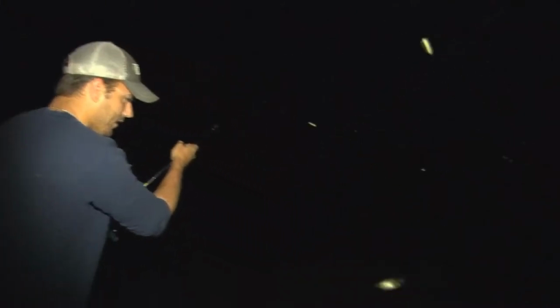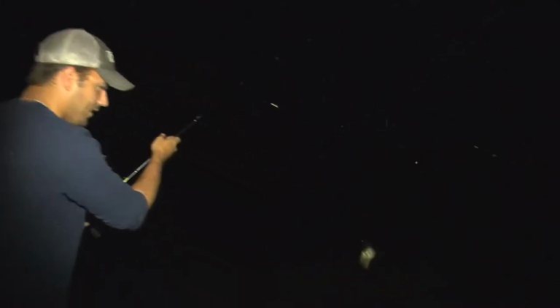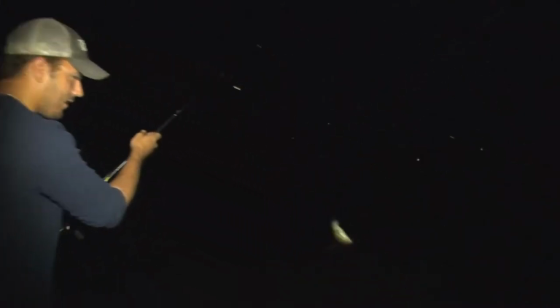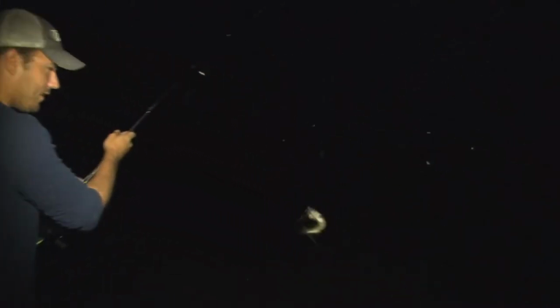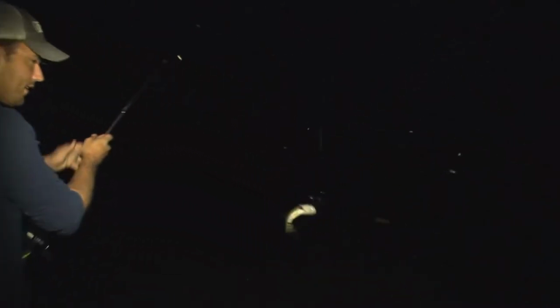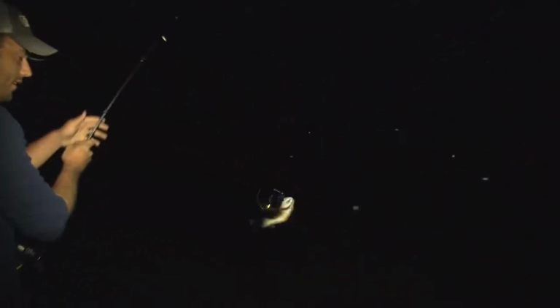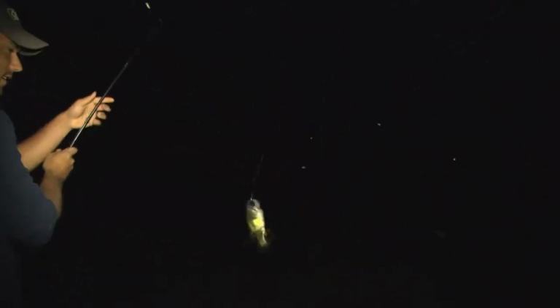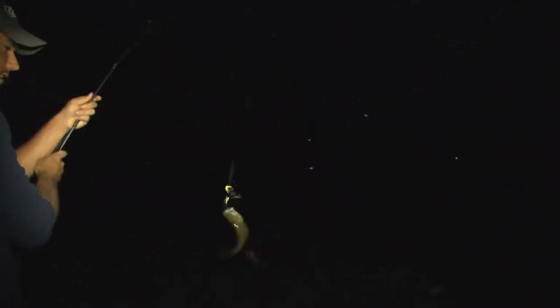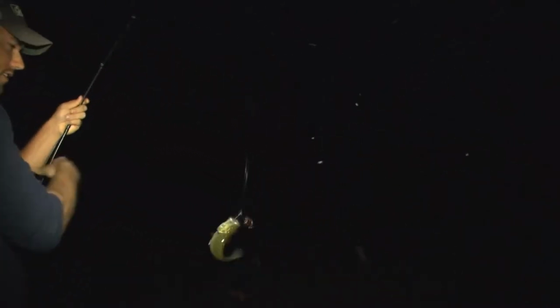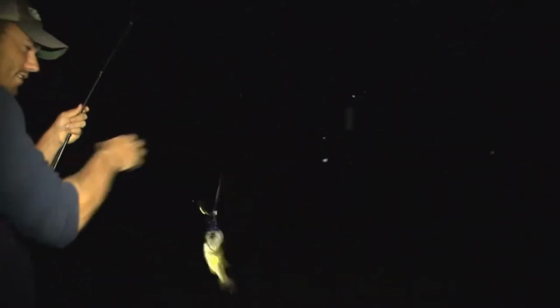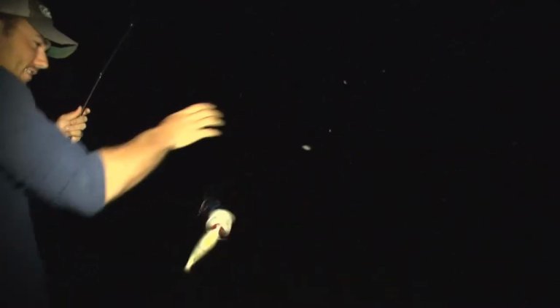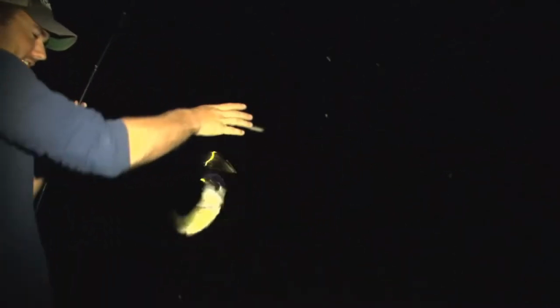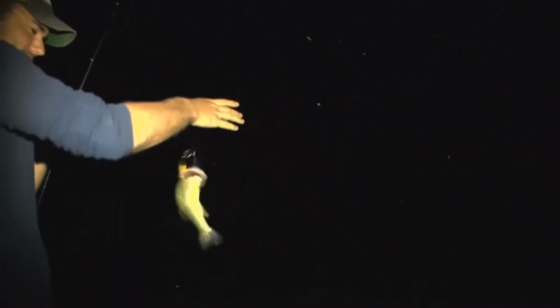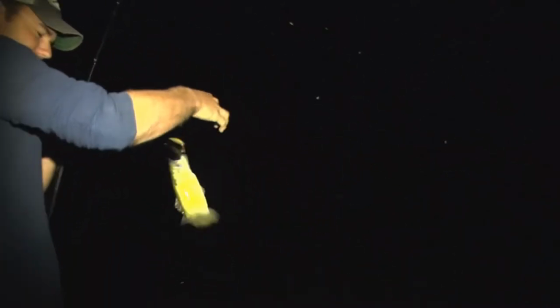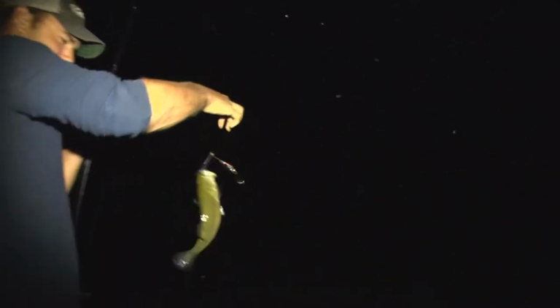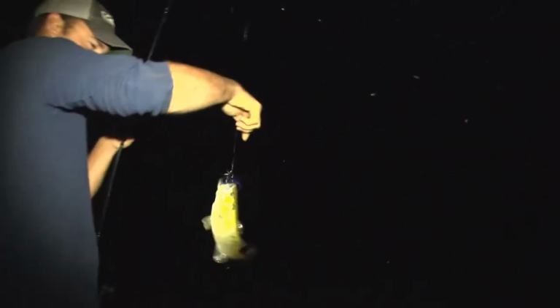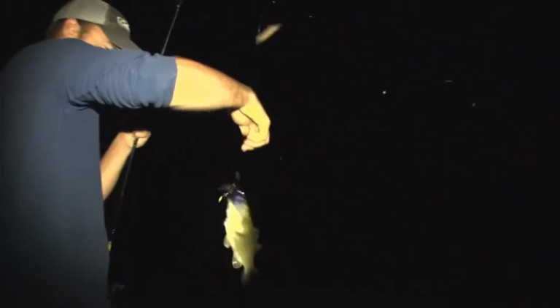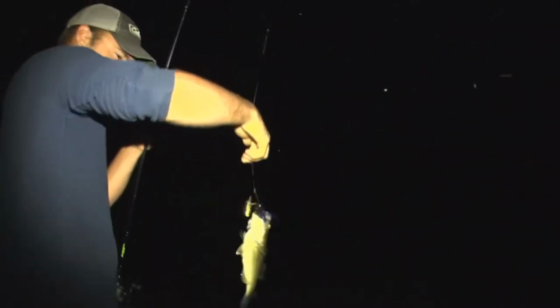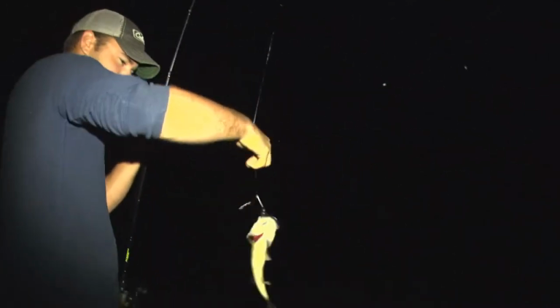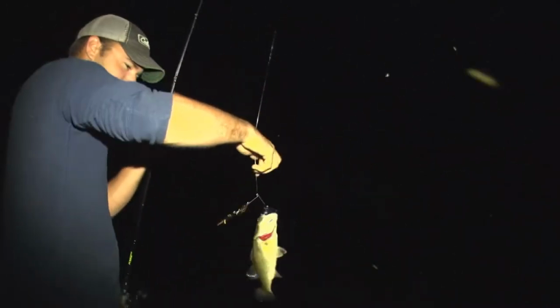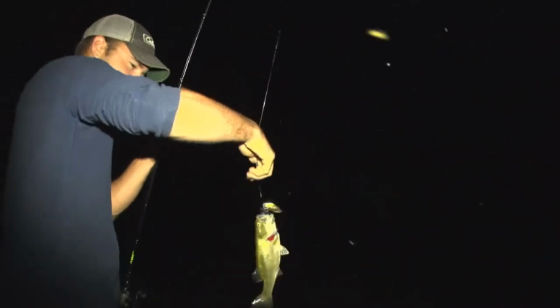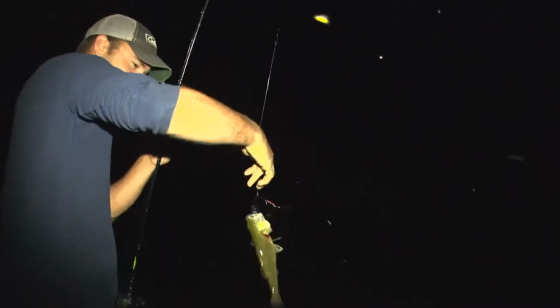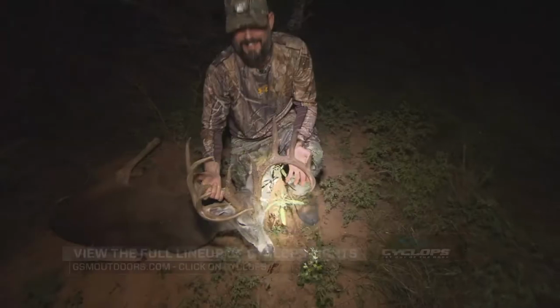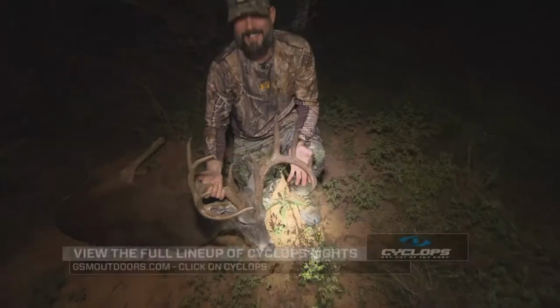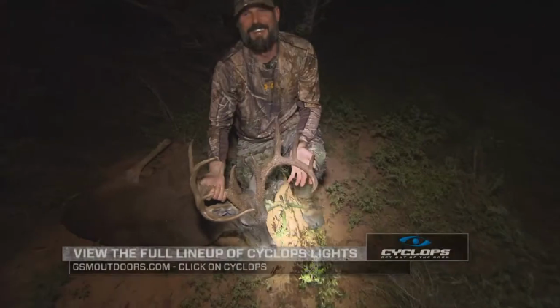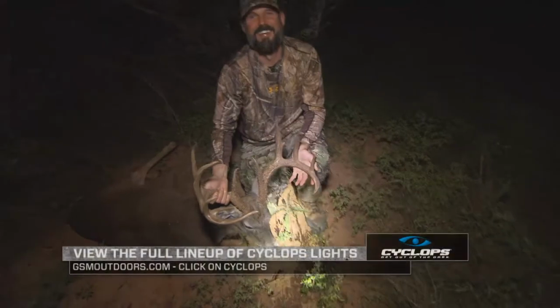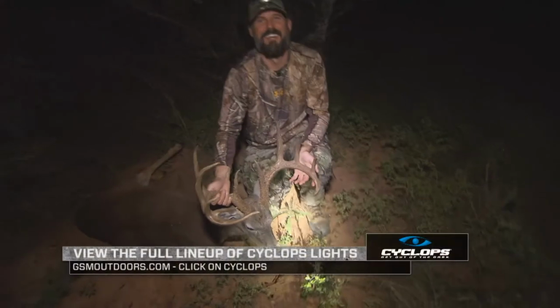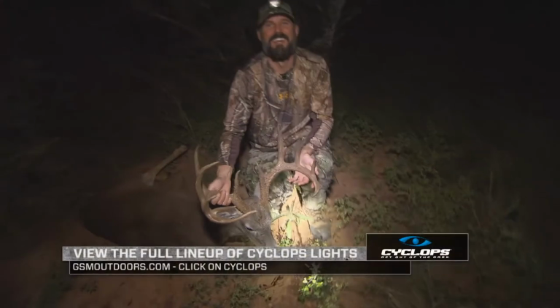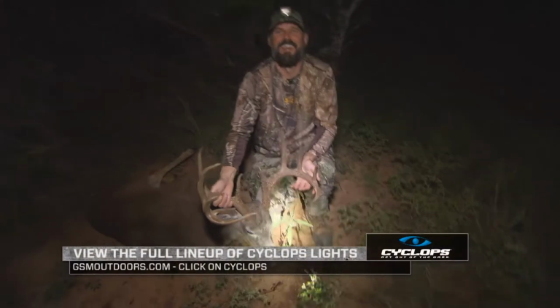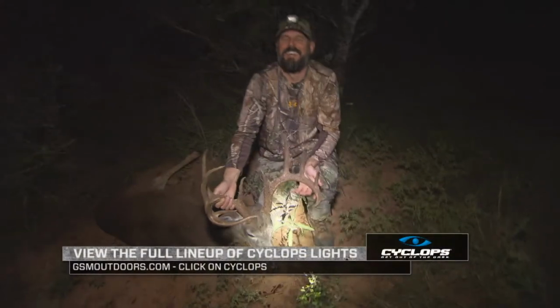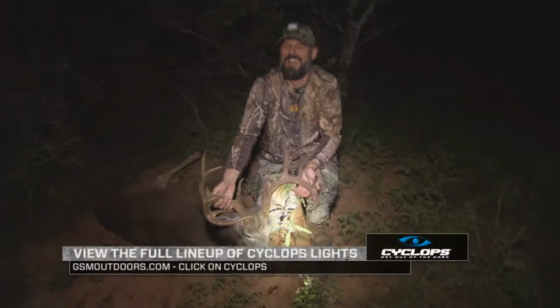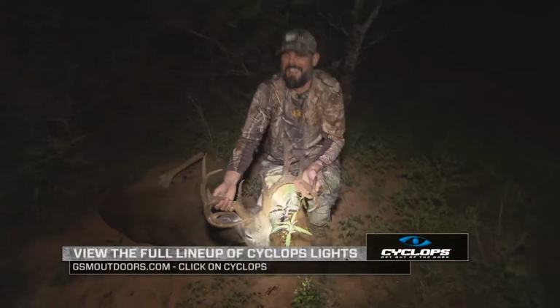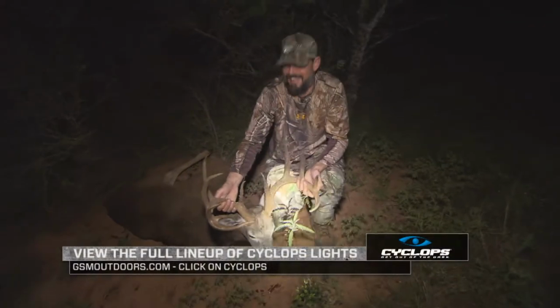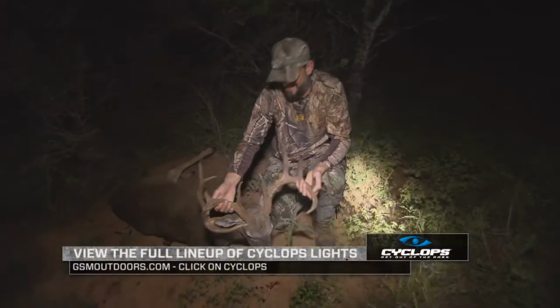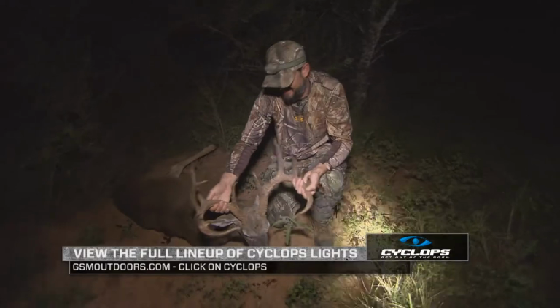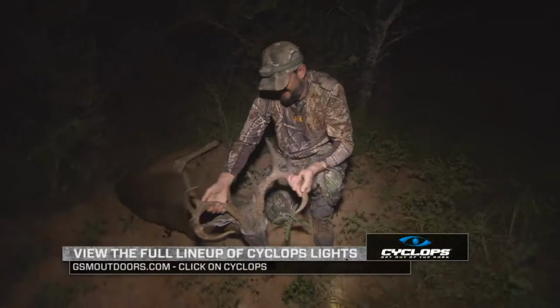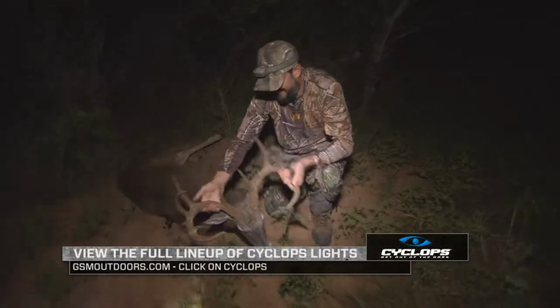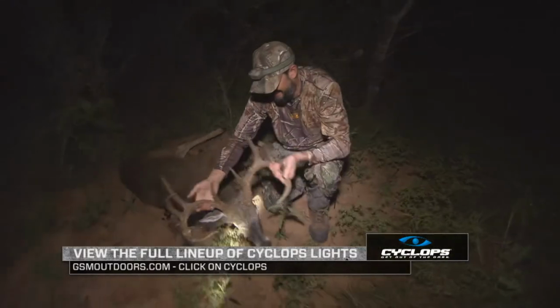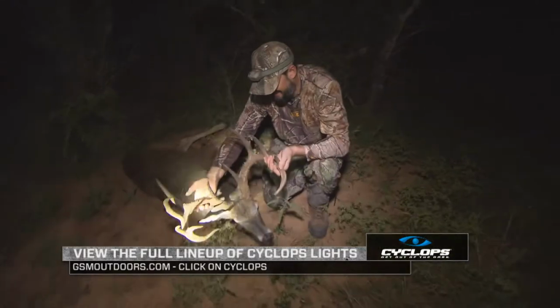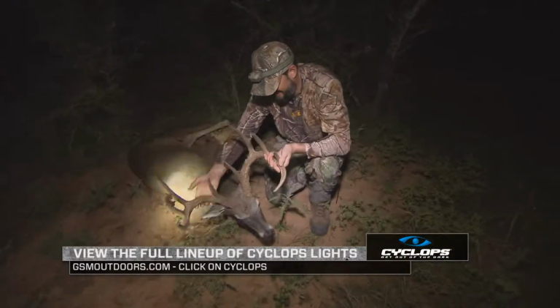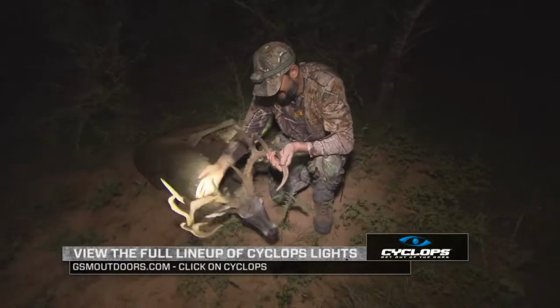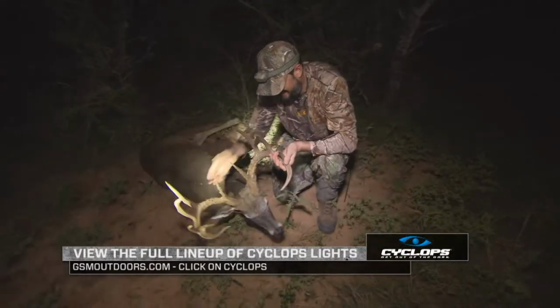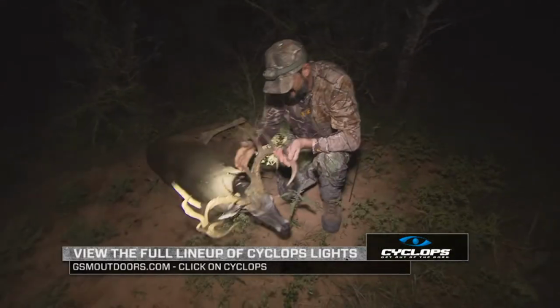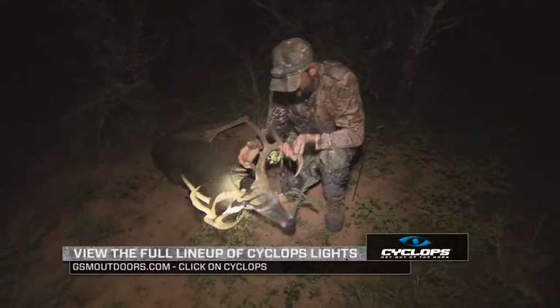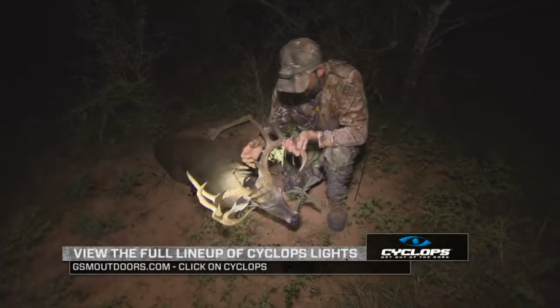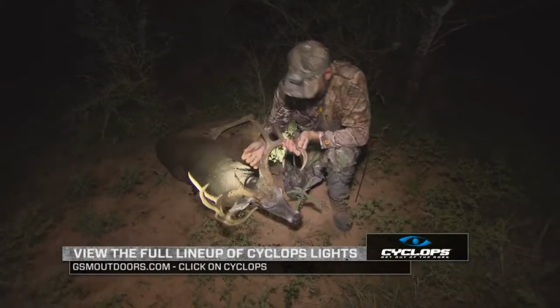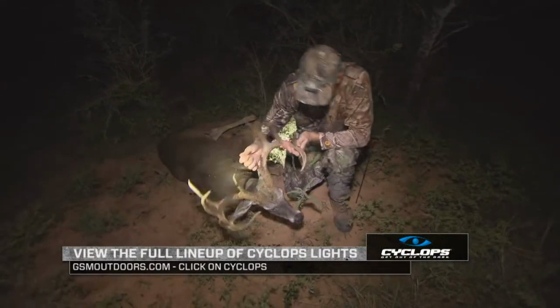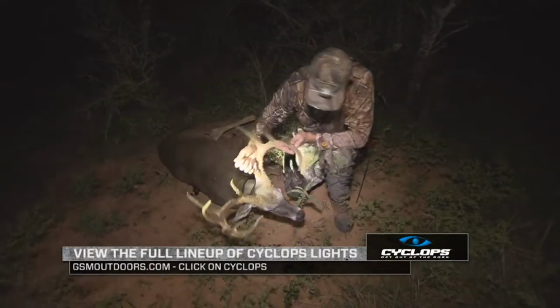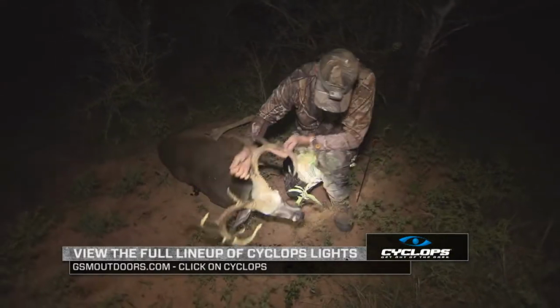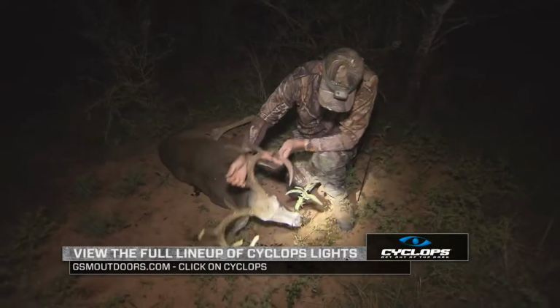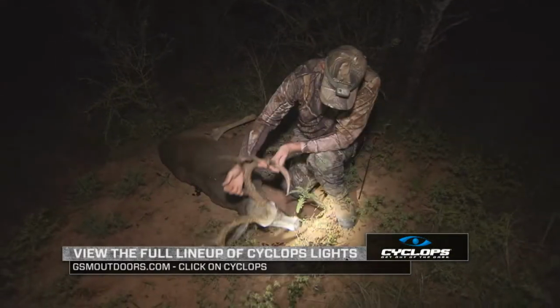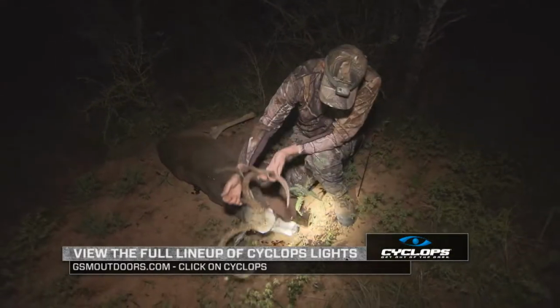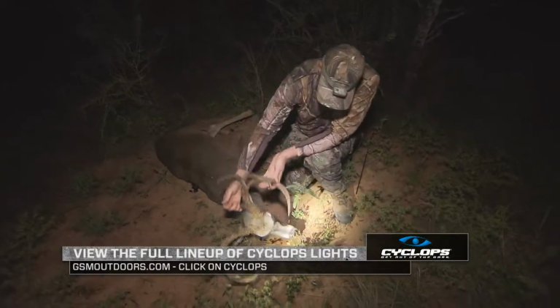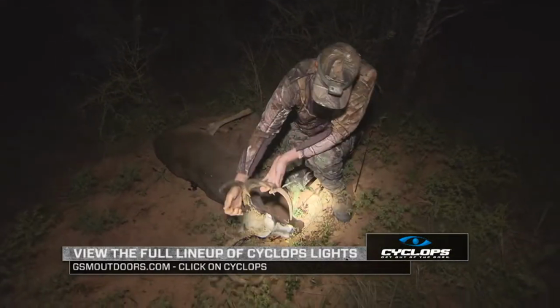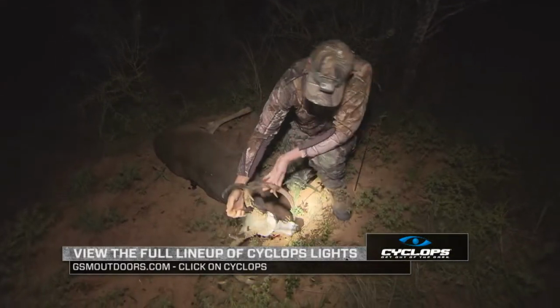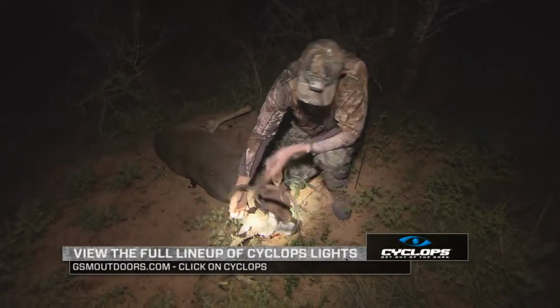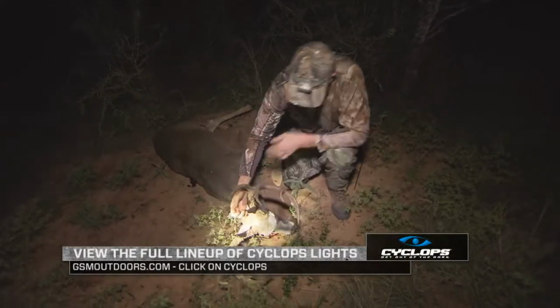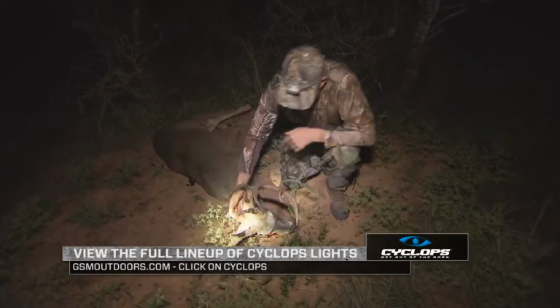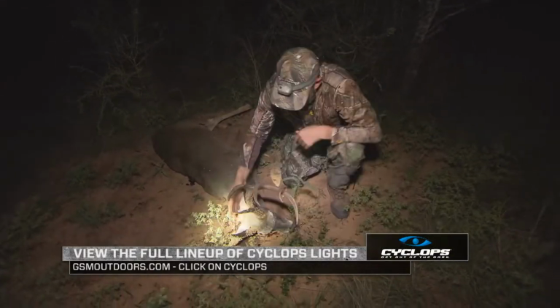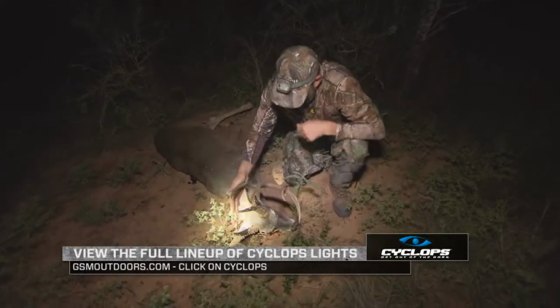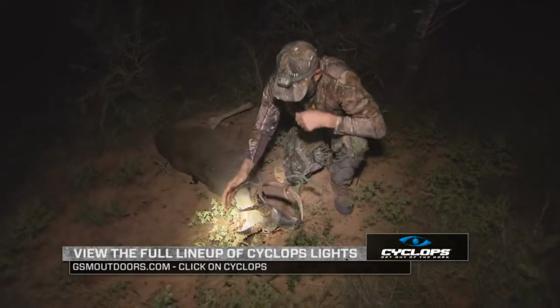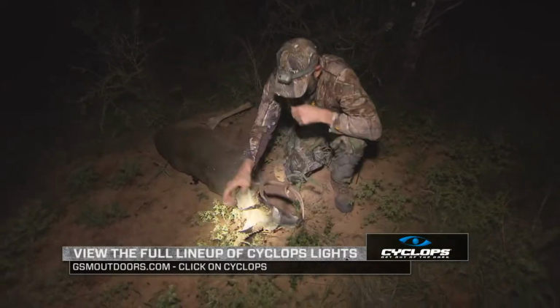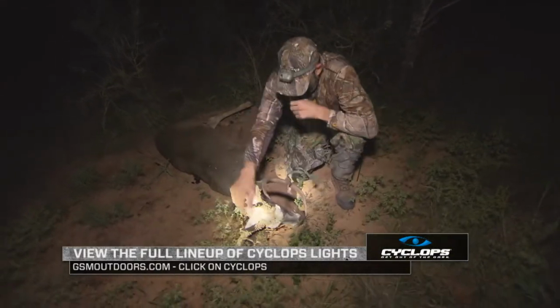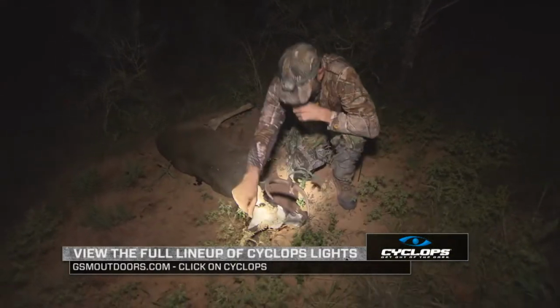Get out of the dark now with Cyclops Lights. Learn more at gsm.com and click on Cyclops.